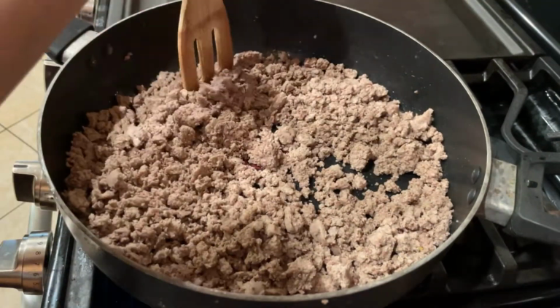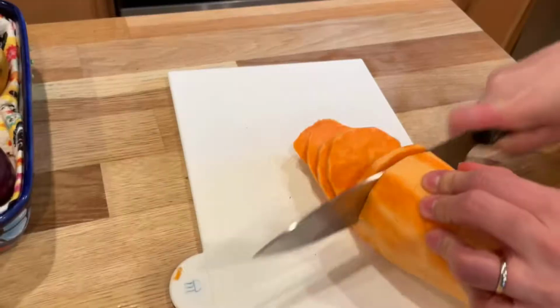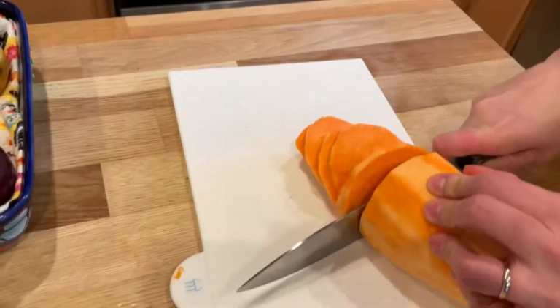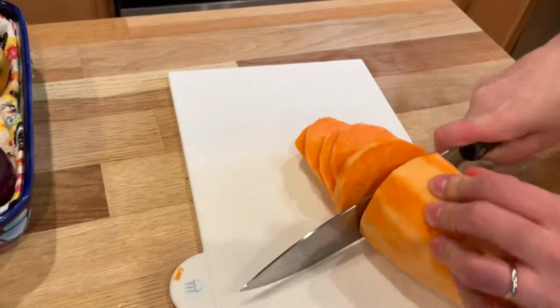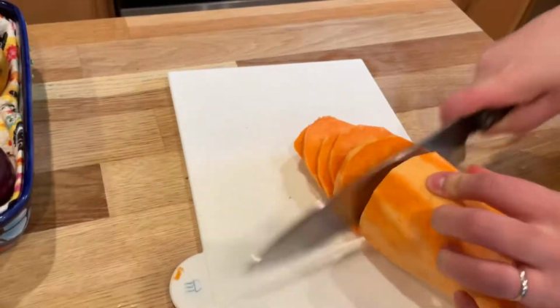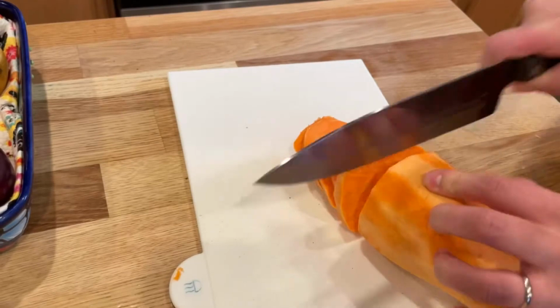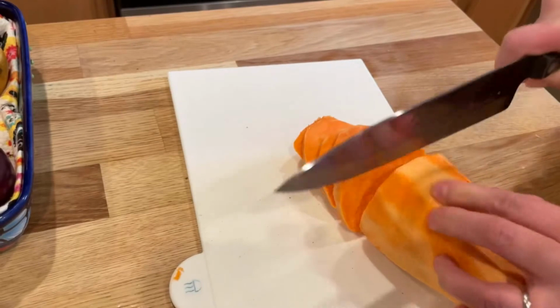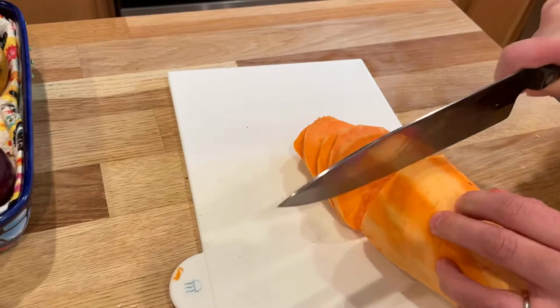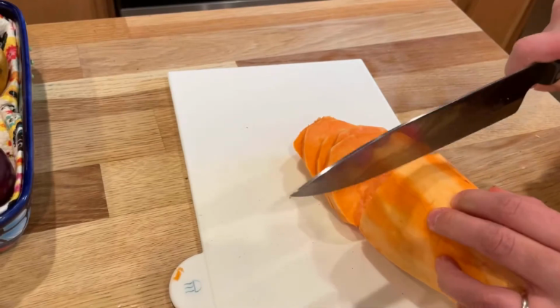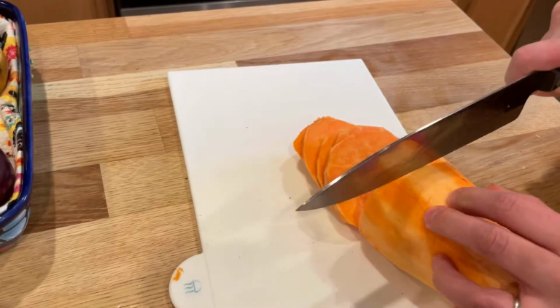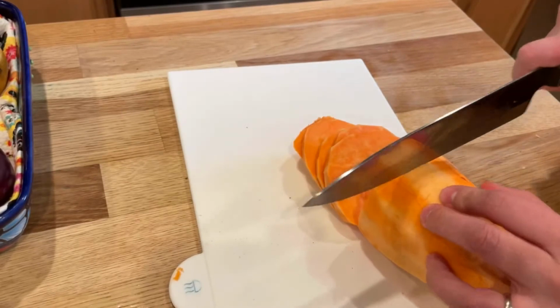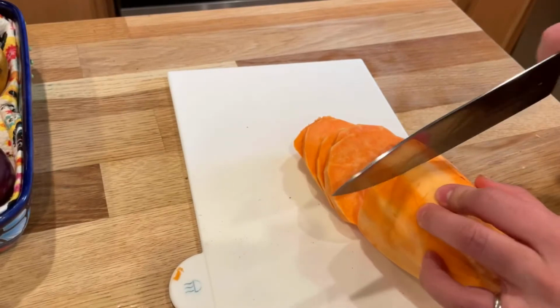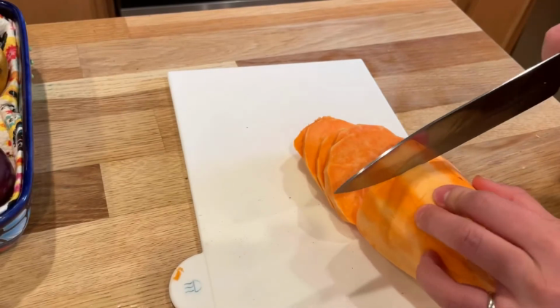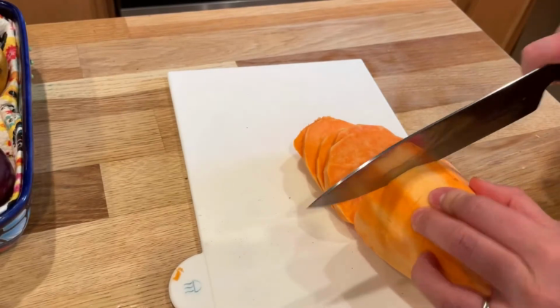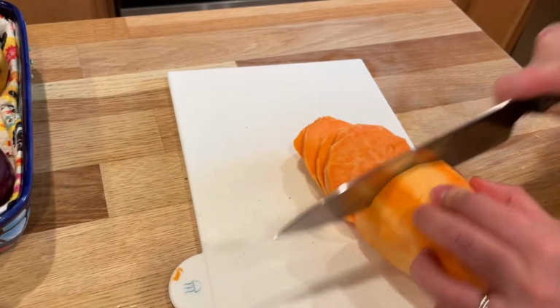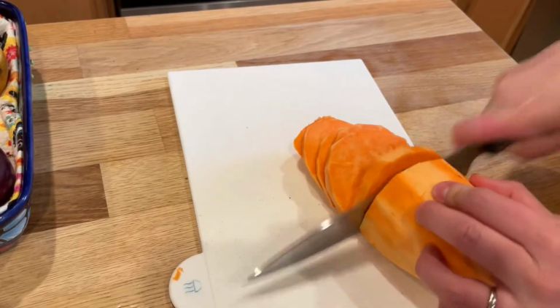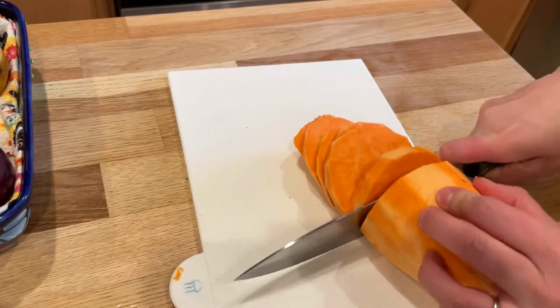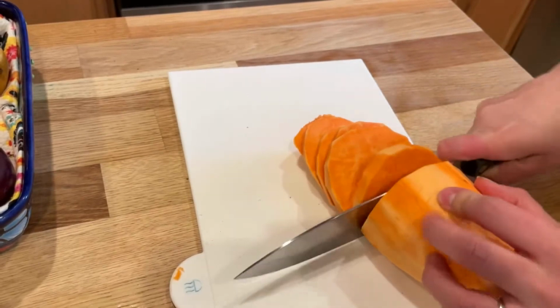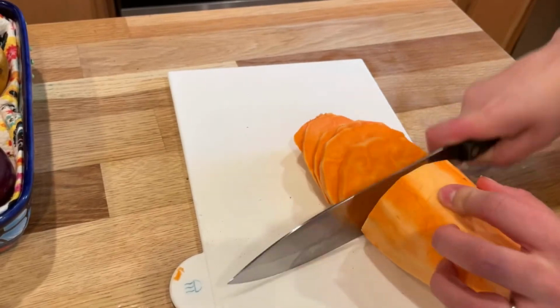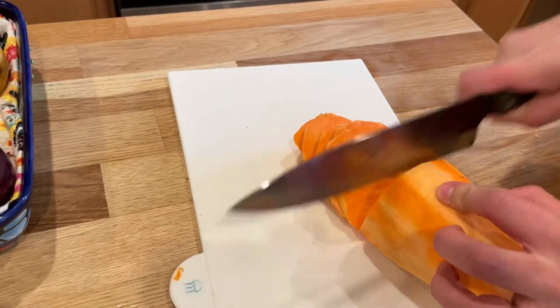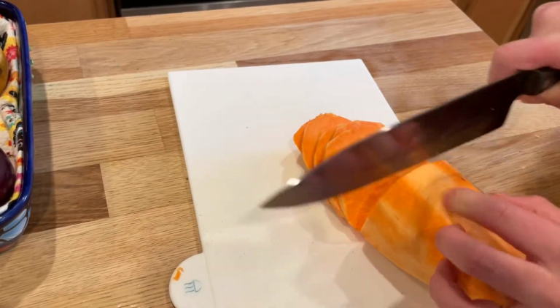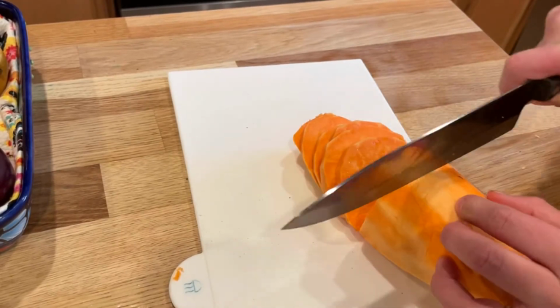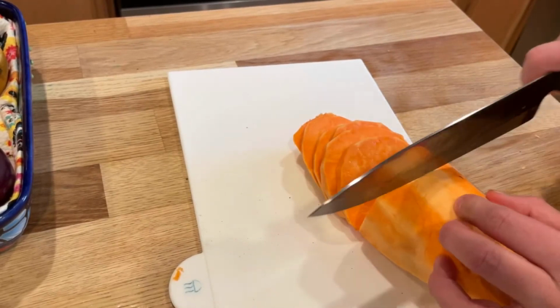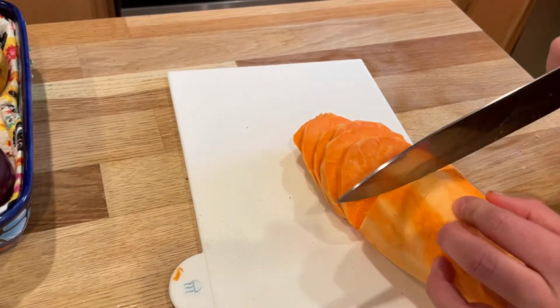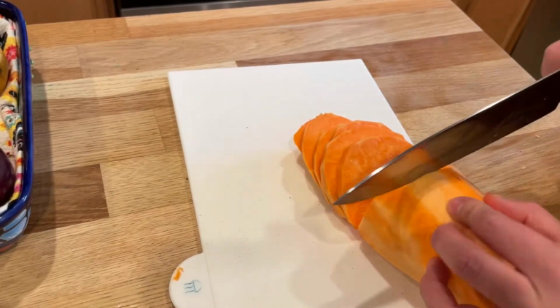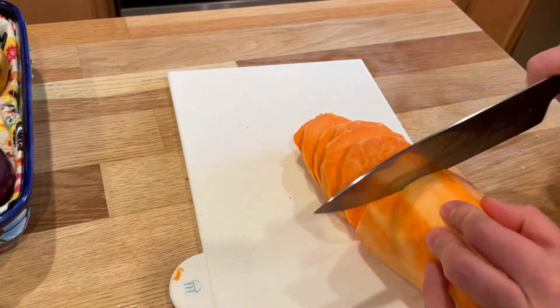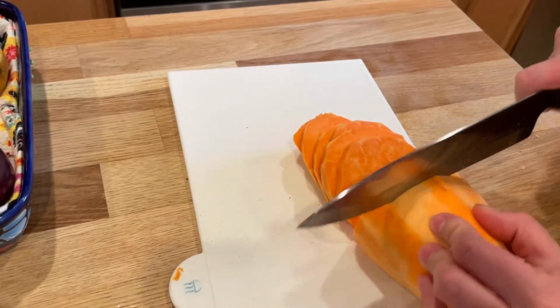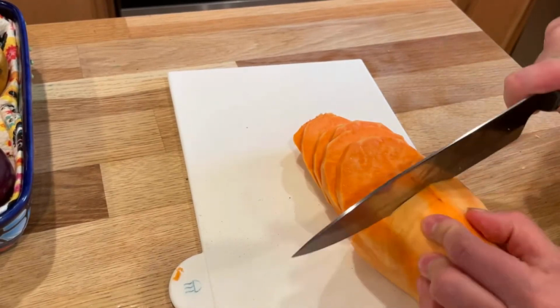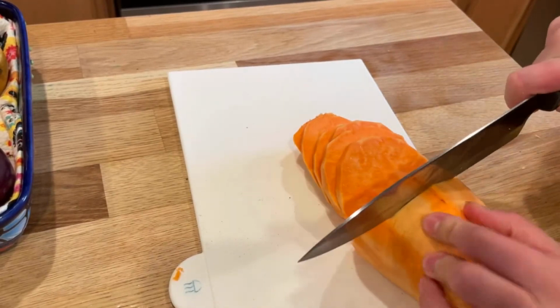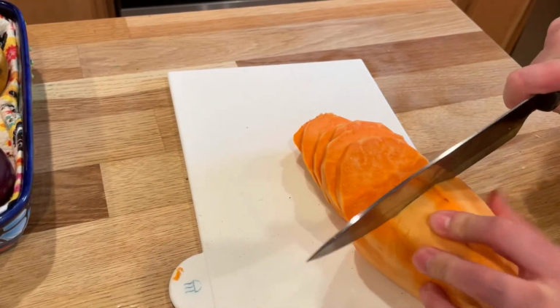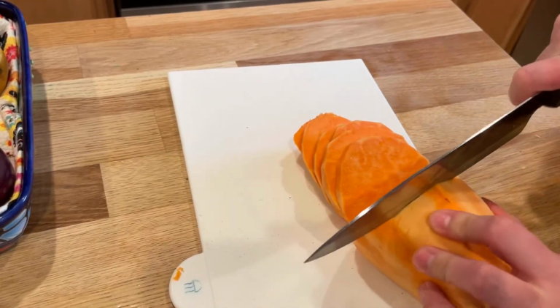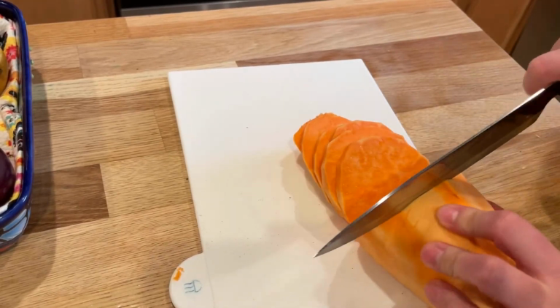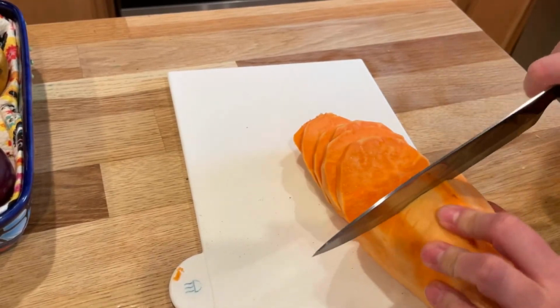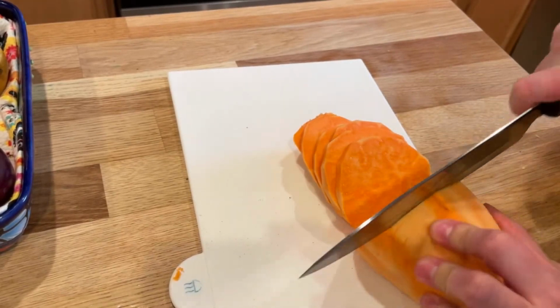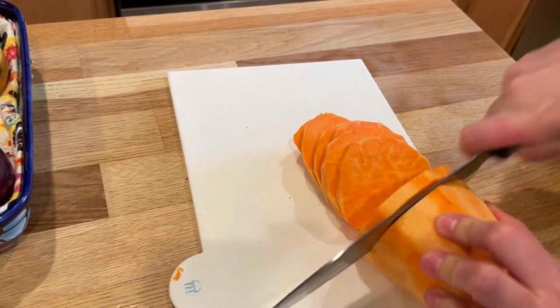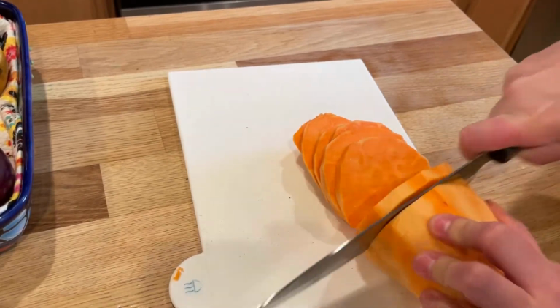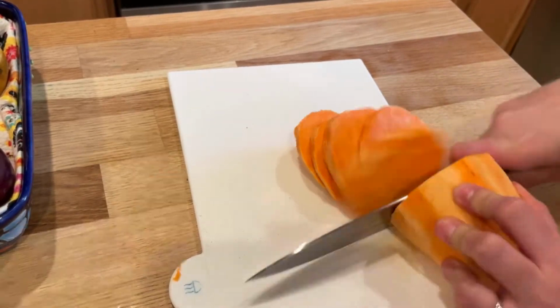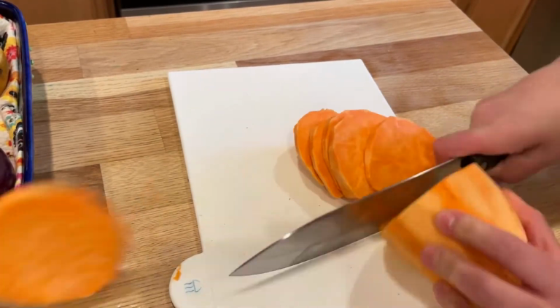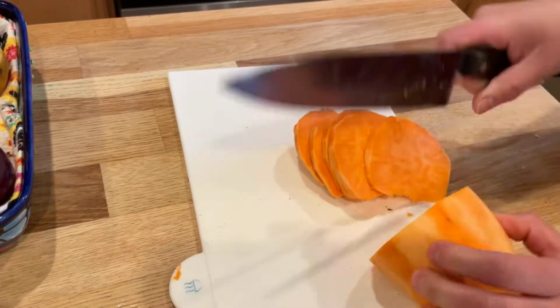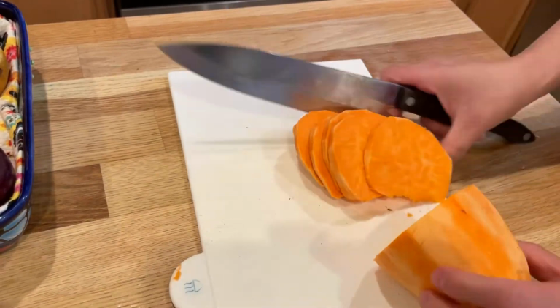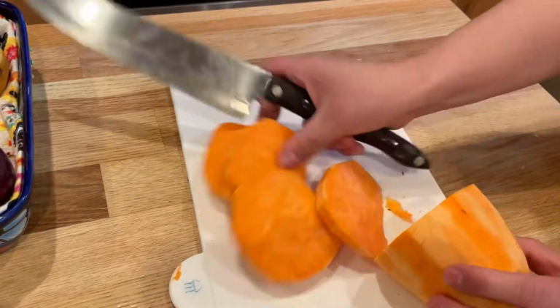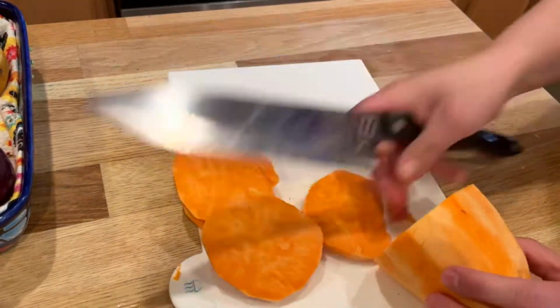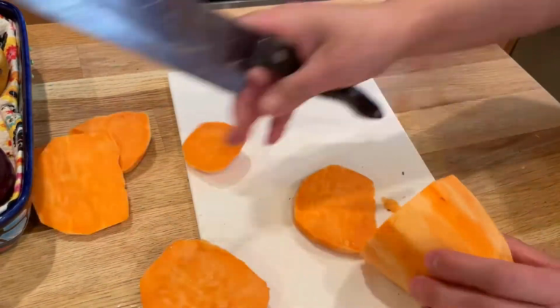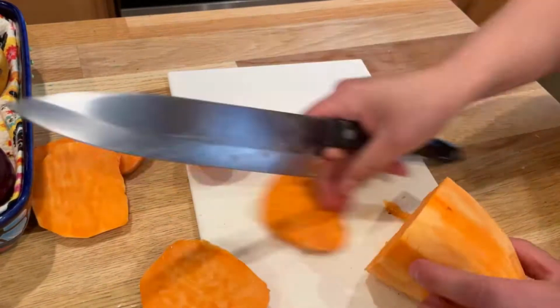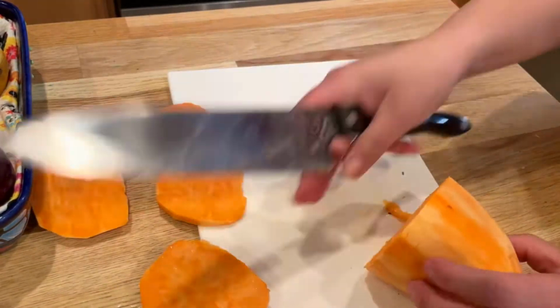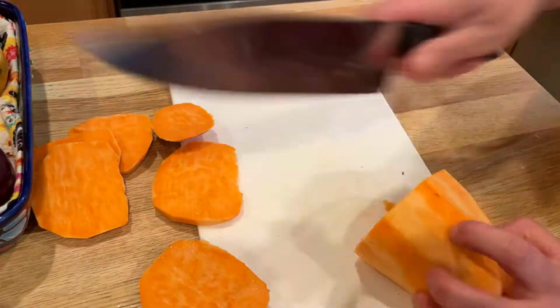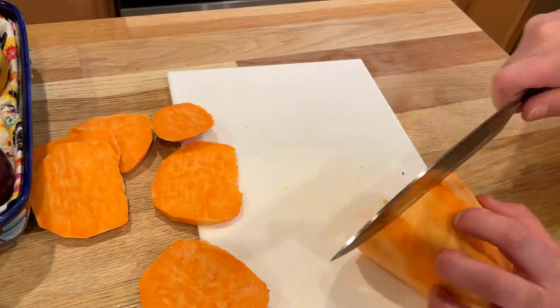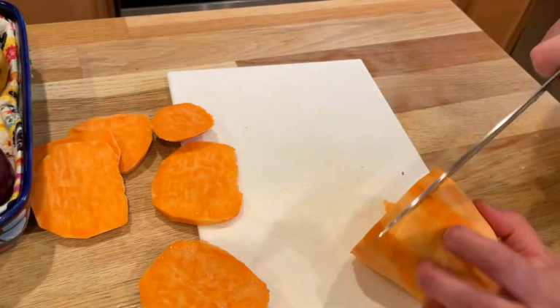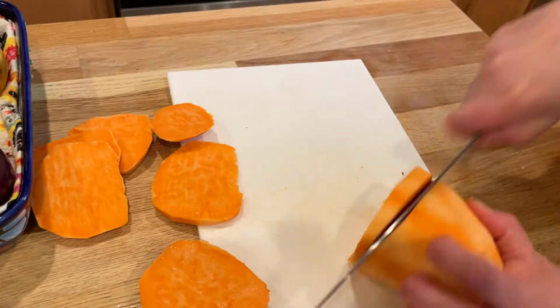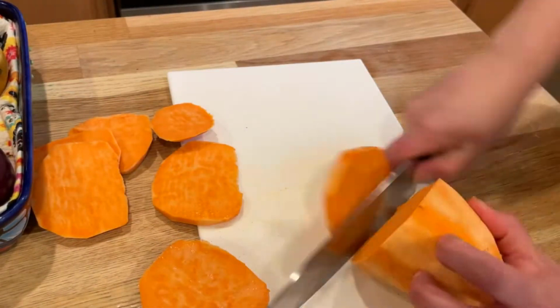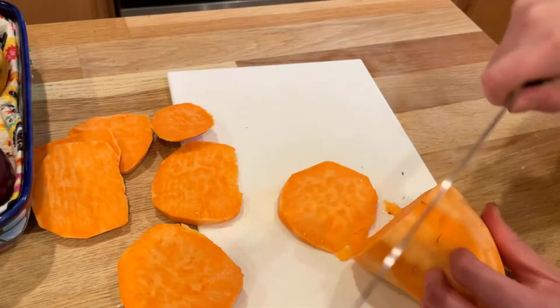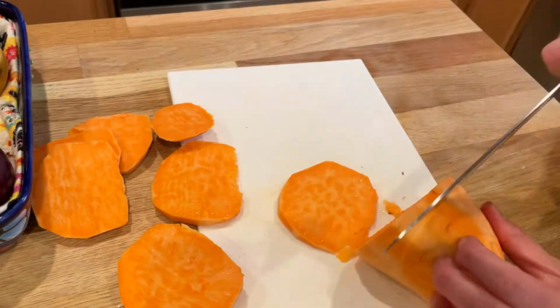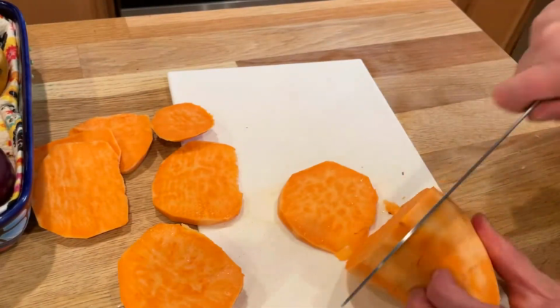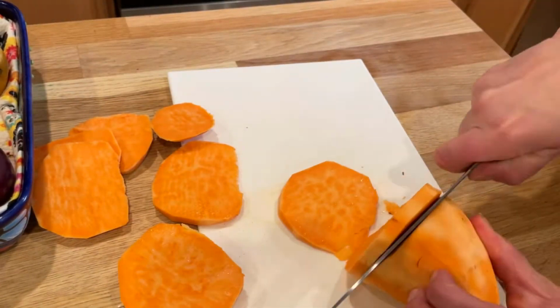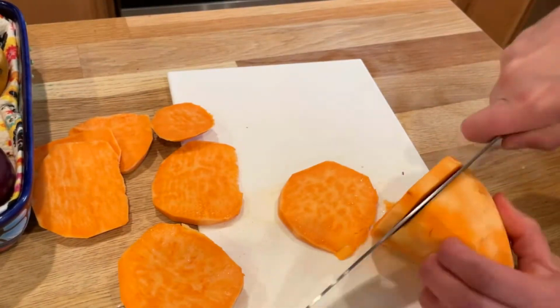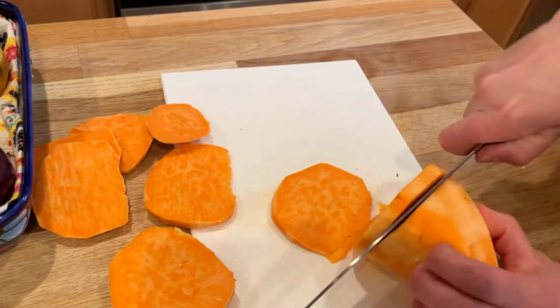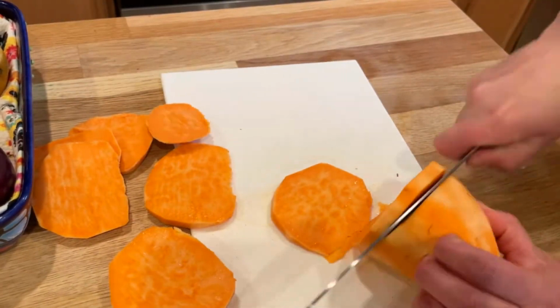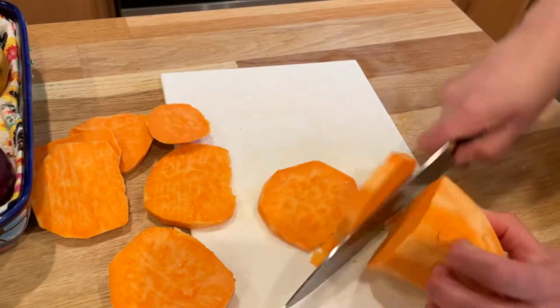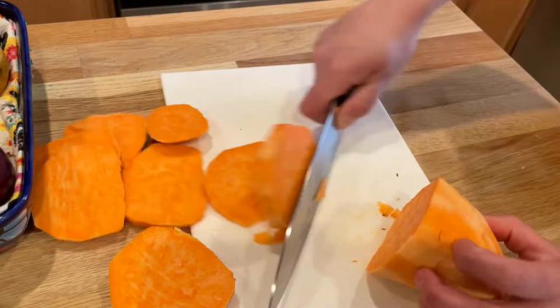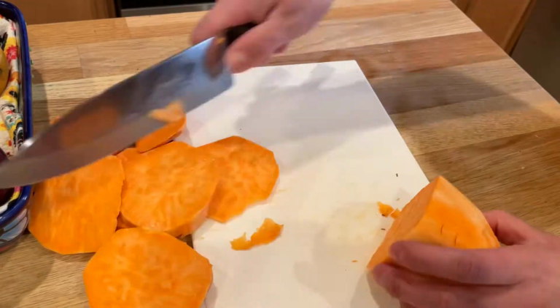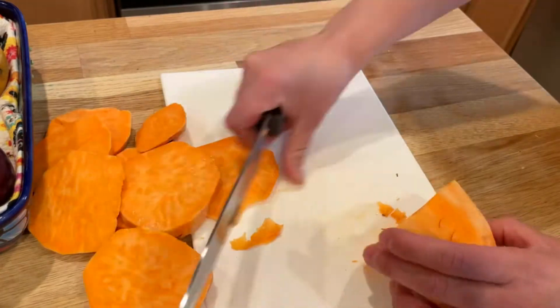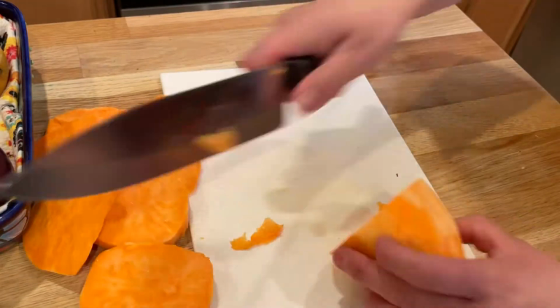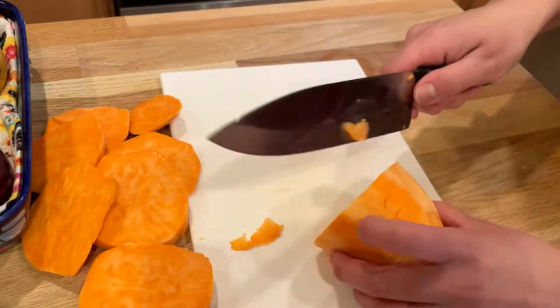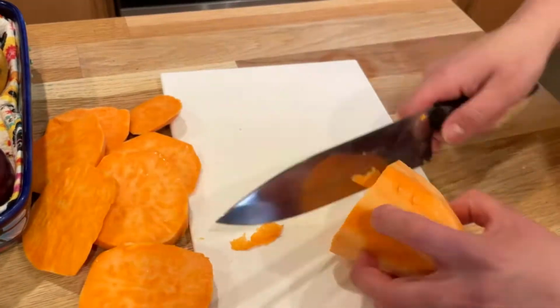I'll take two gigantic sweet potatoes, slice them, and dice them.